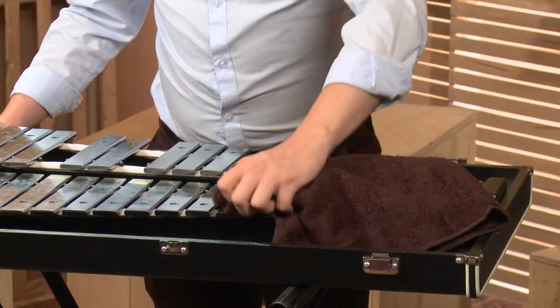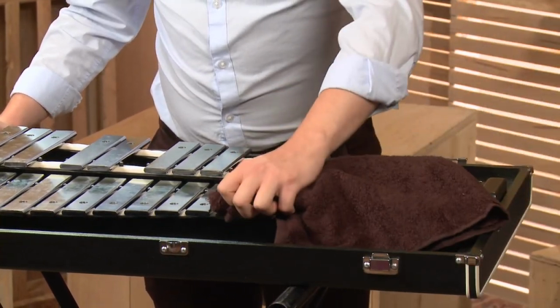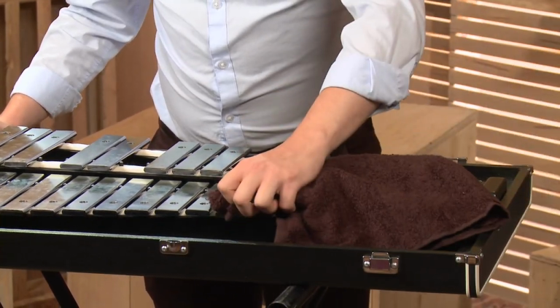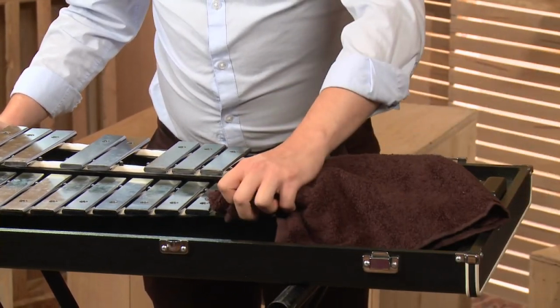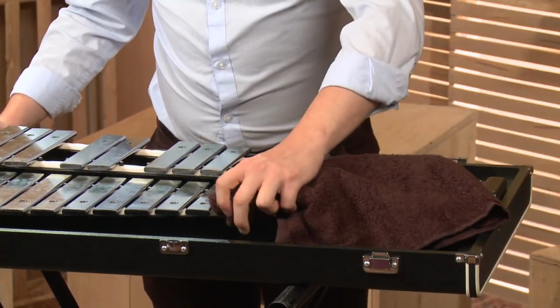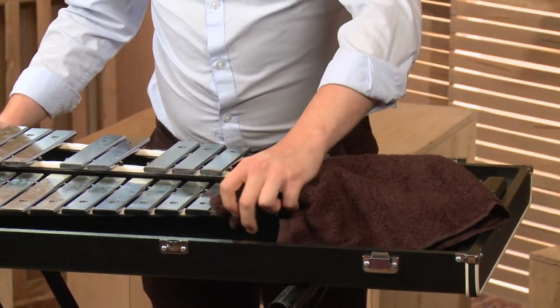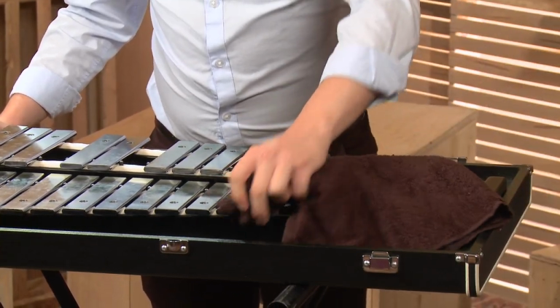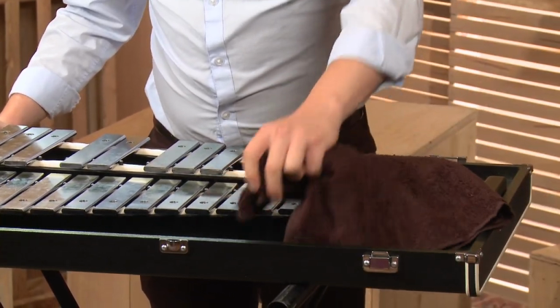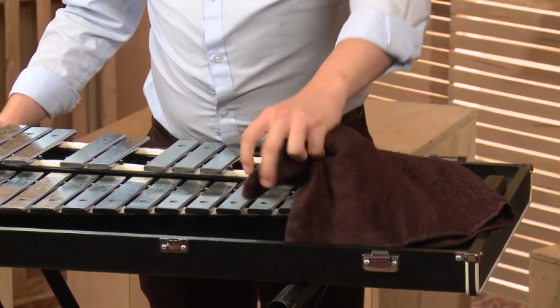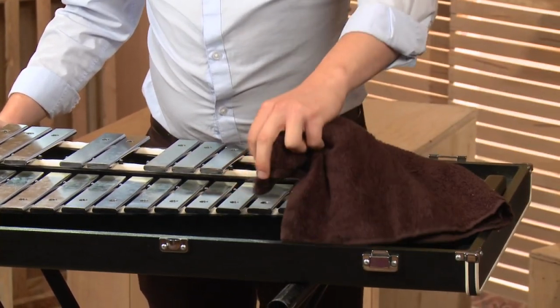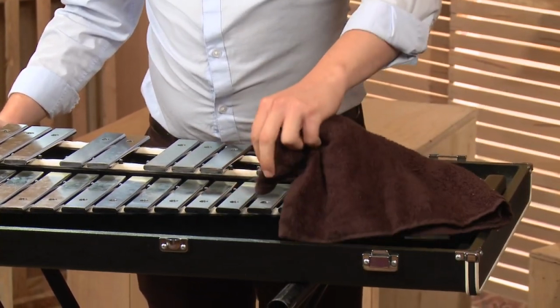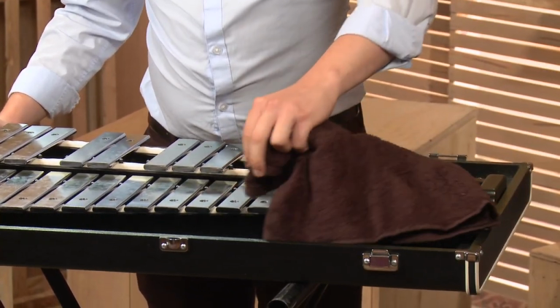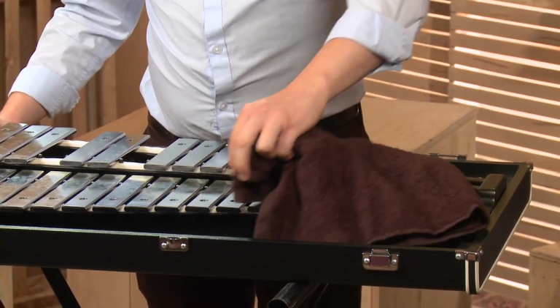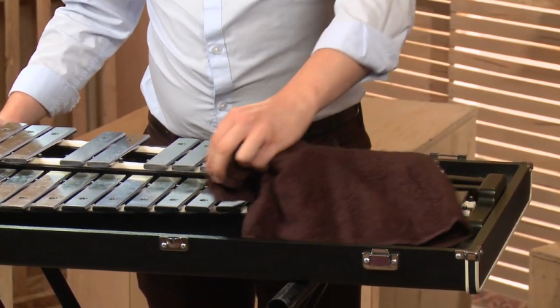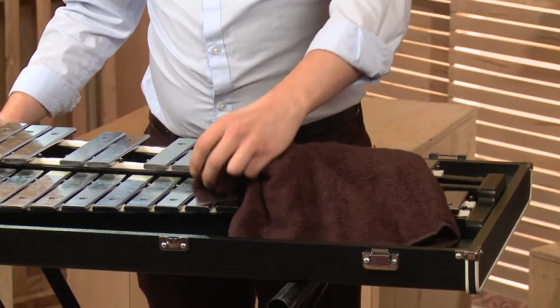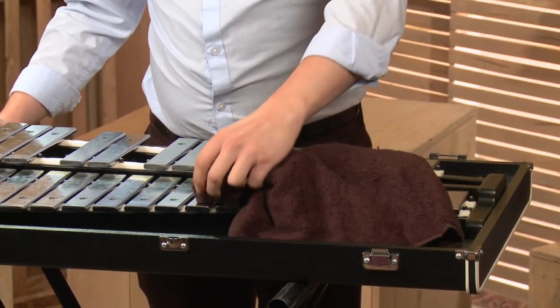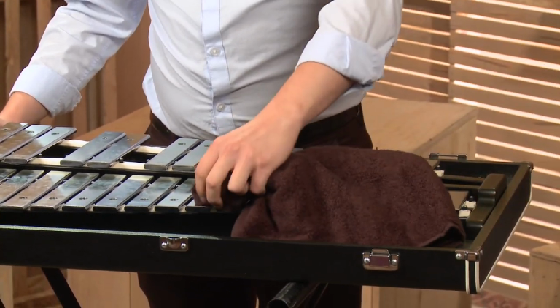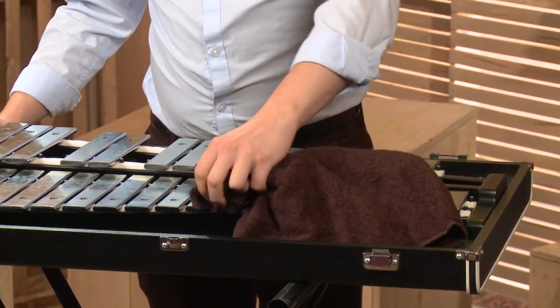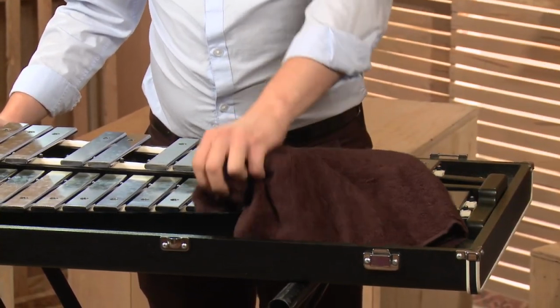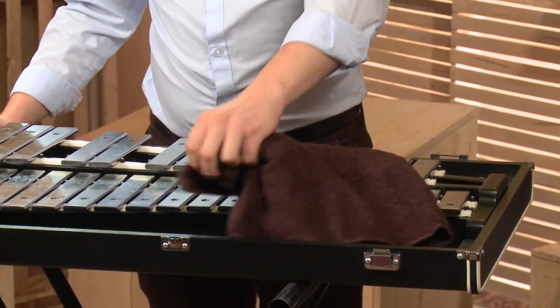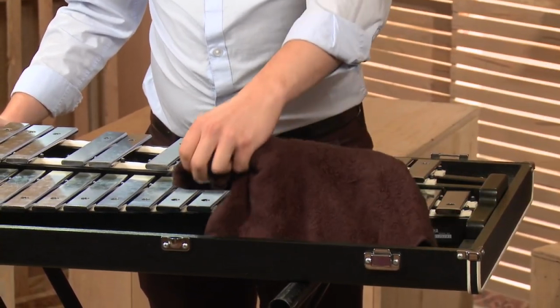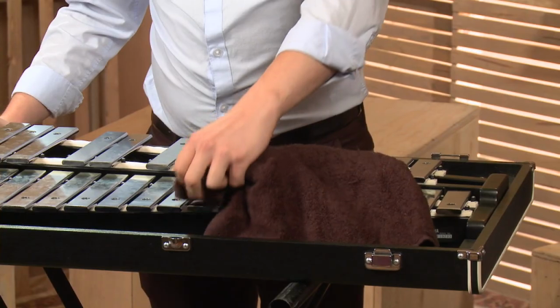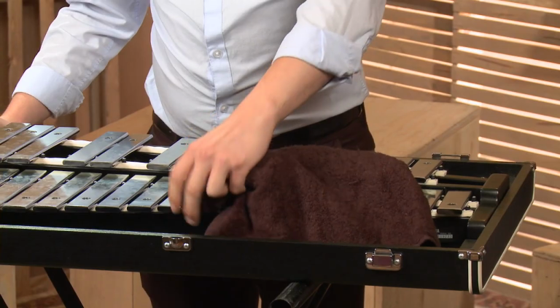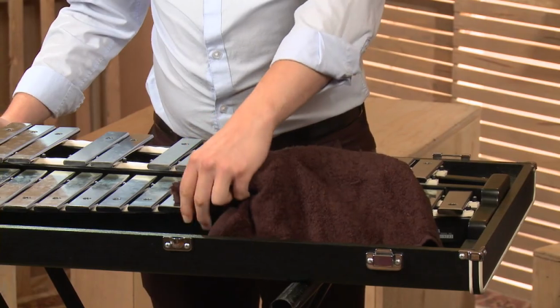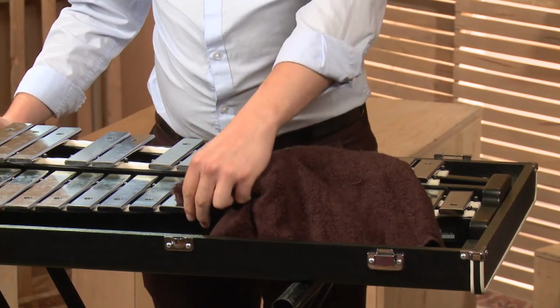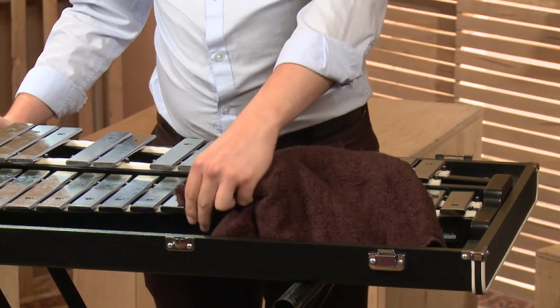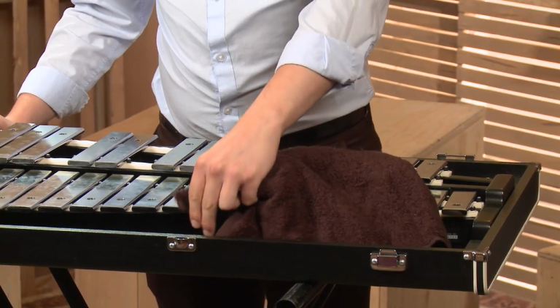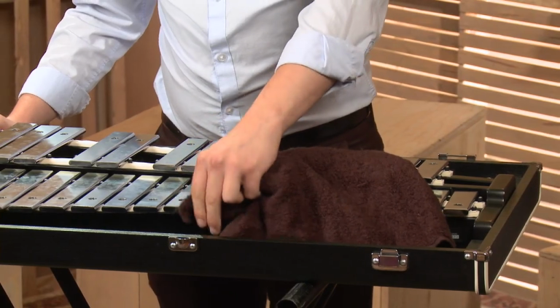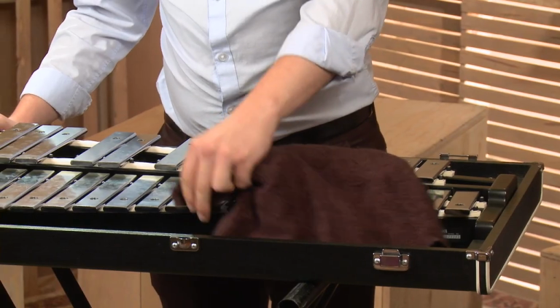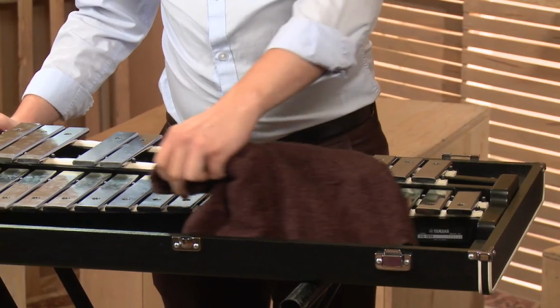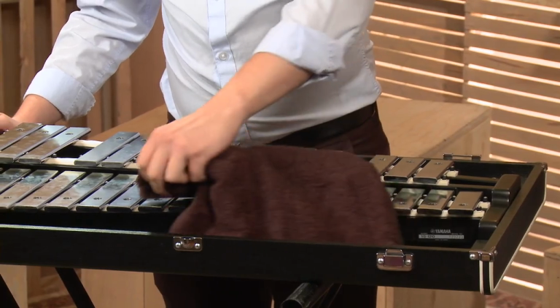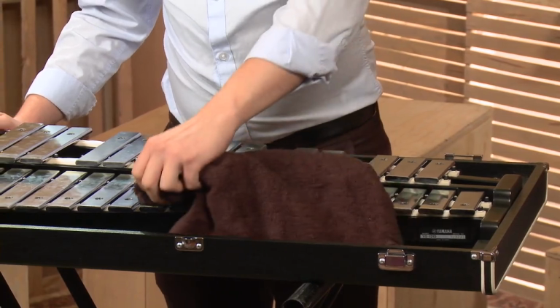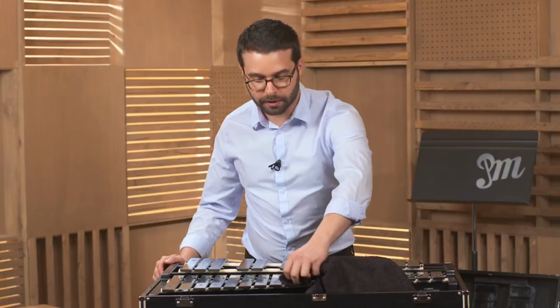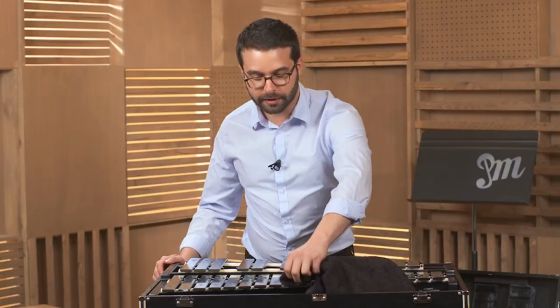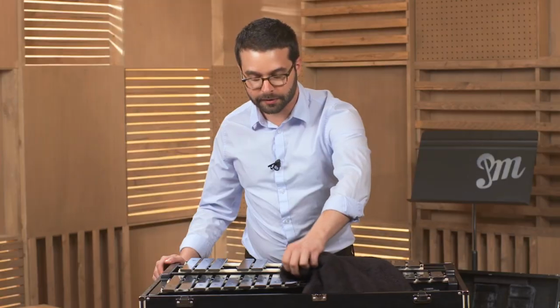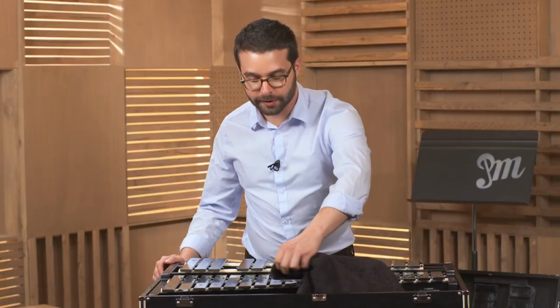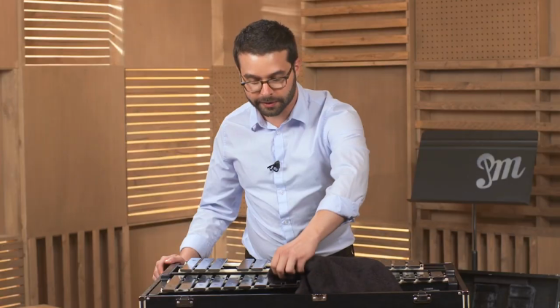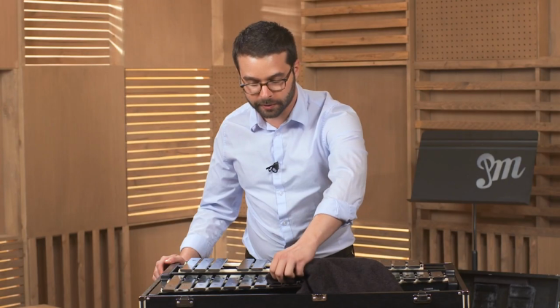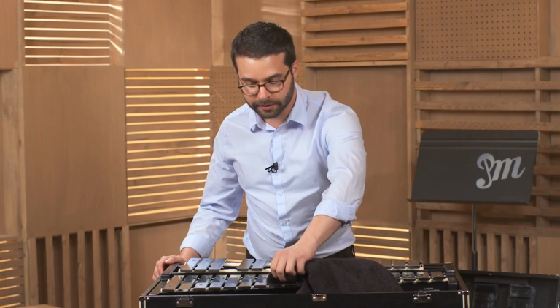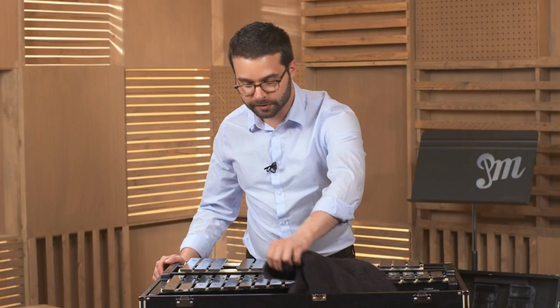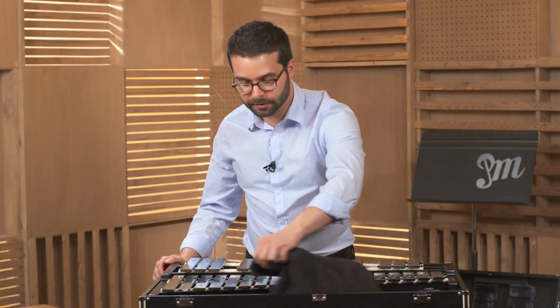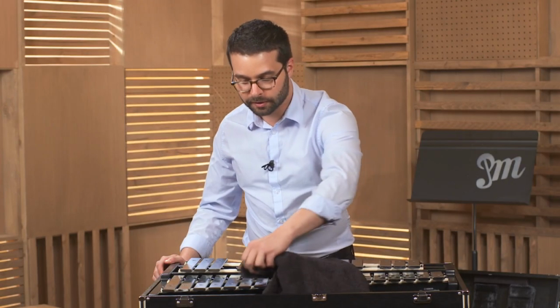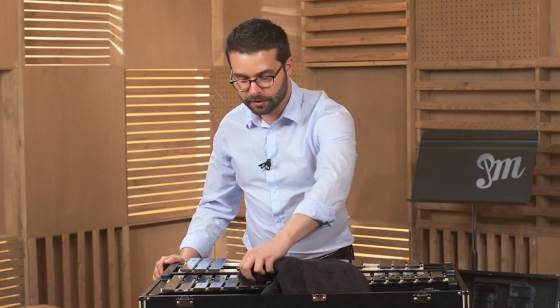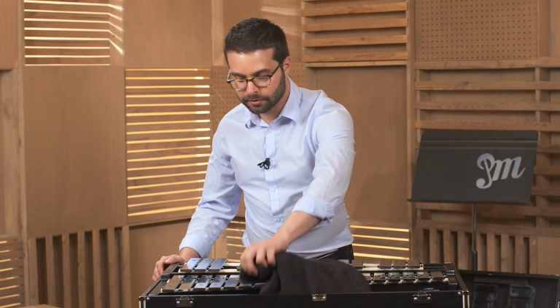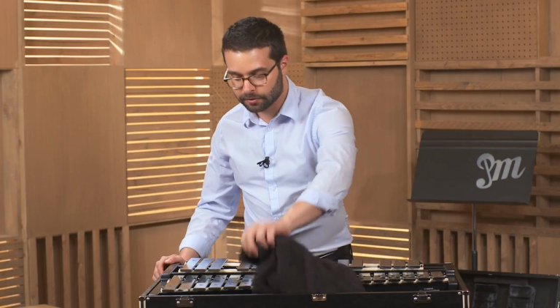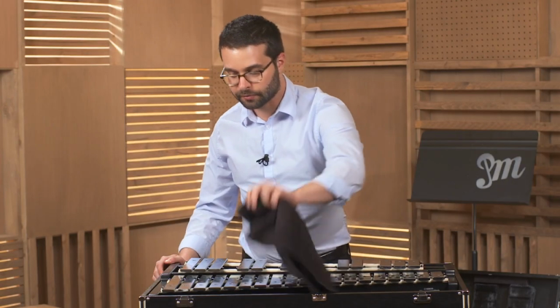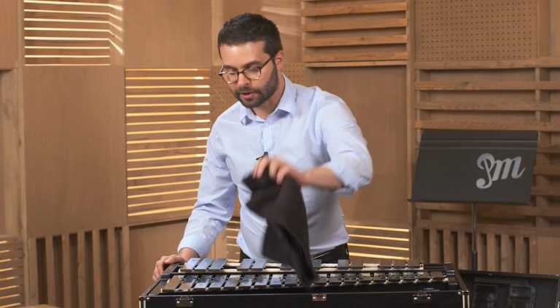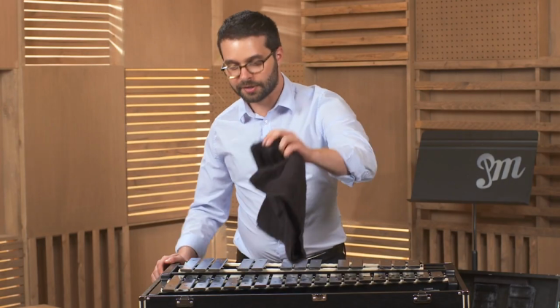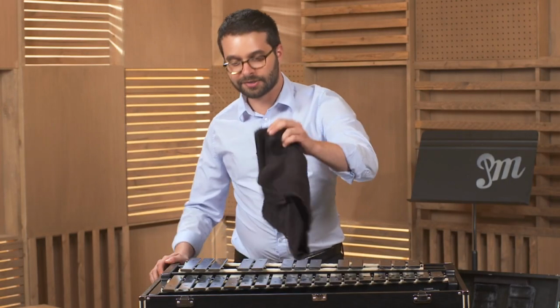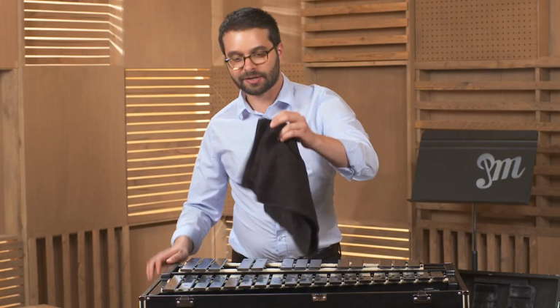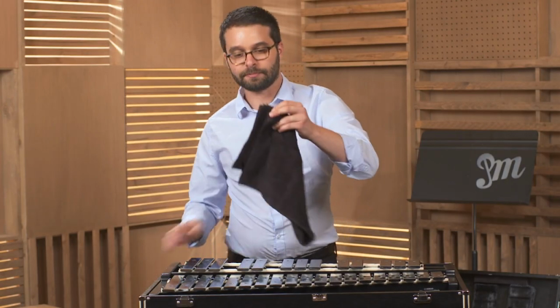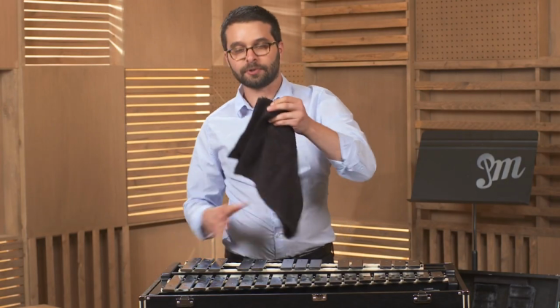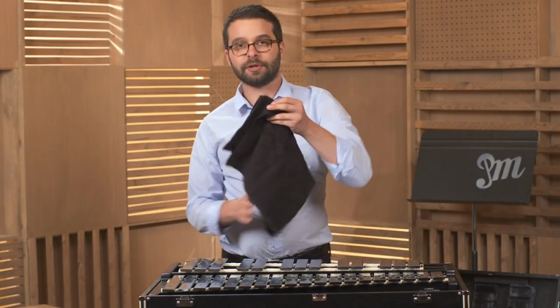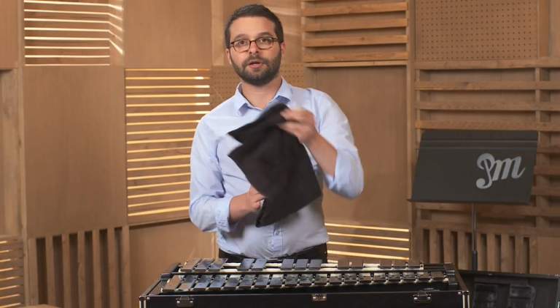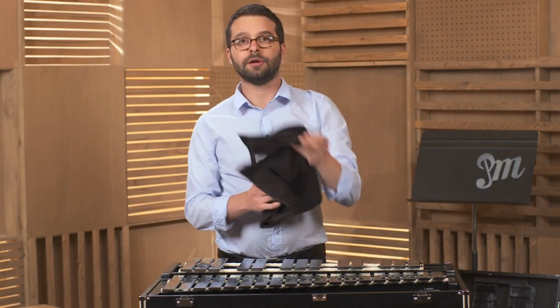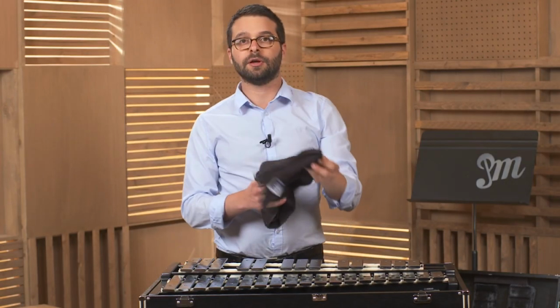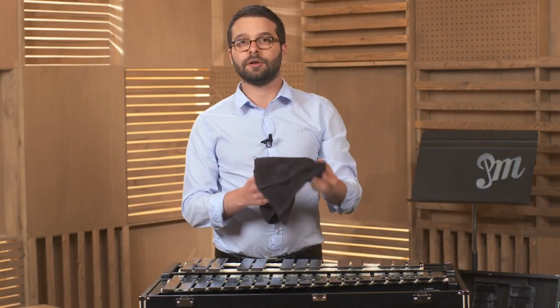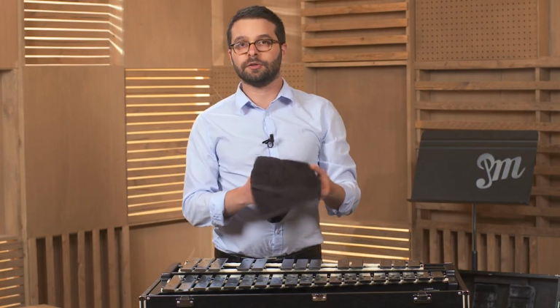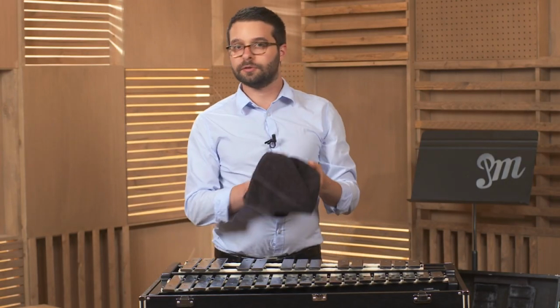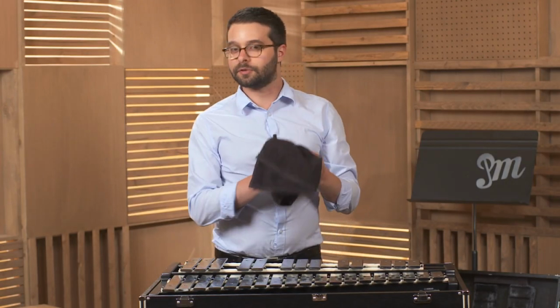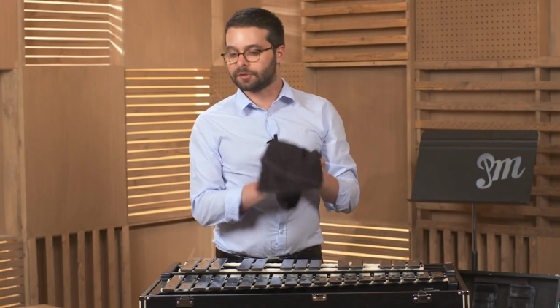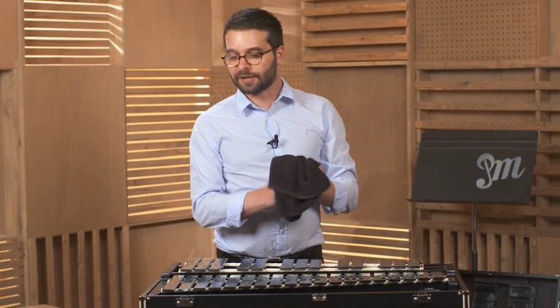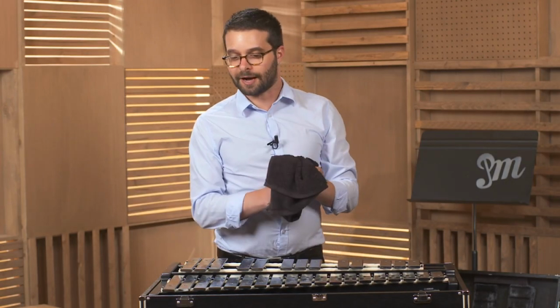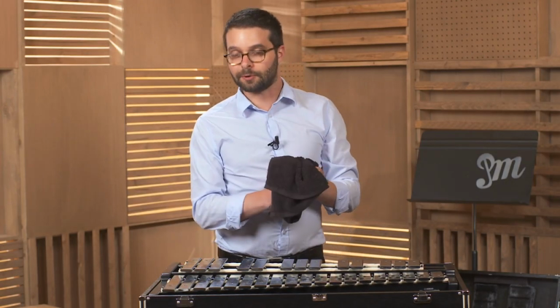You don't want to put water on your glockenspiel or any liquids. Just very simply use your towel.